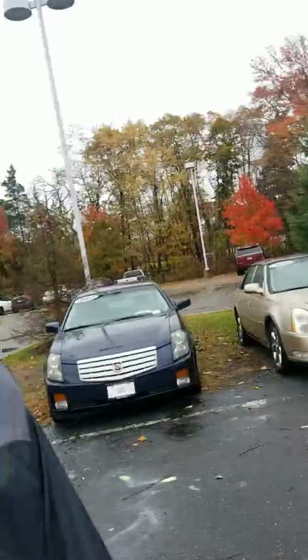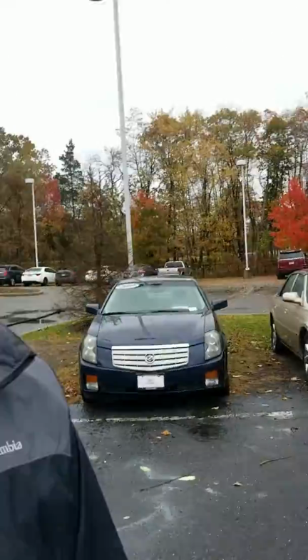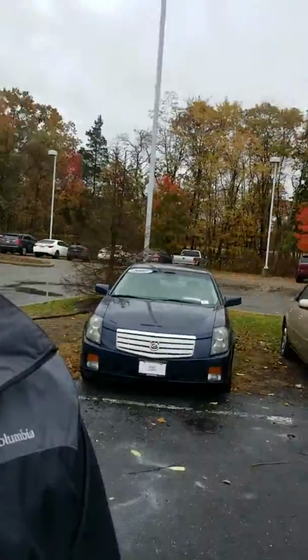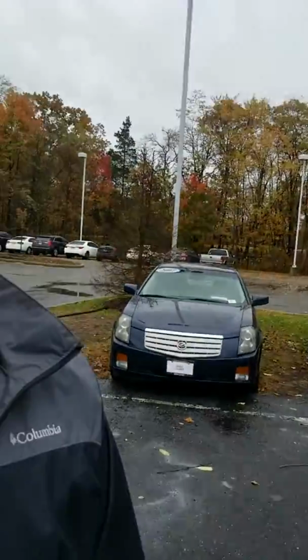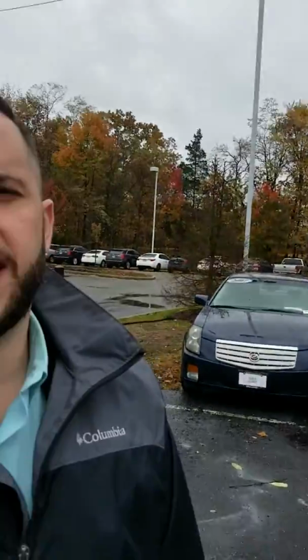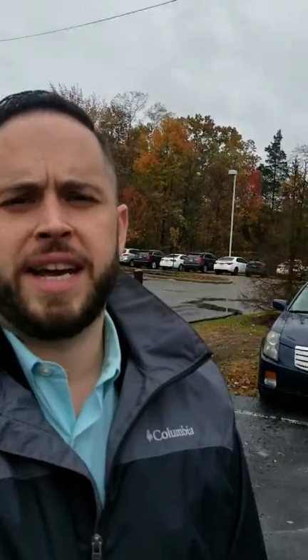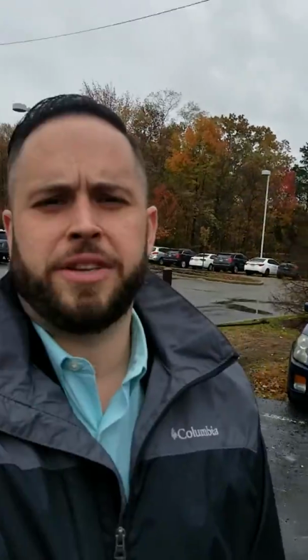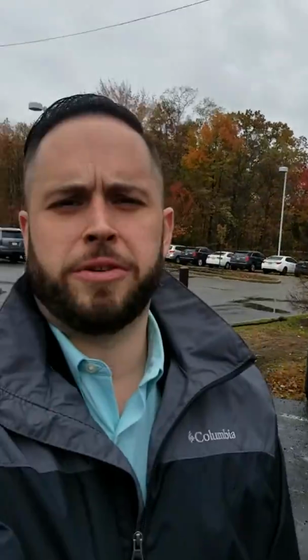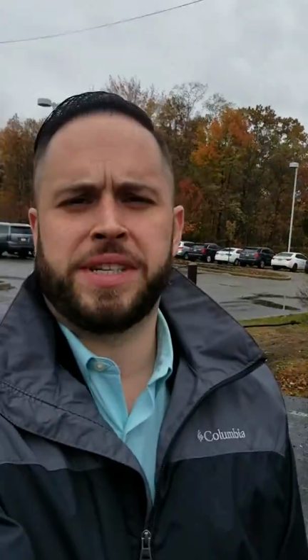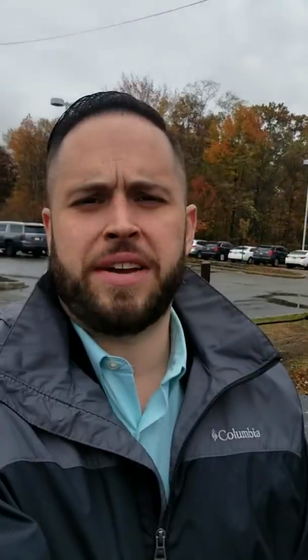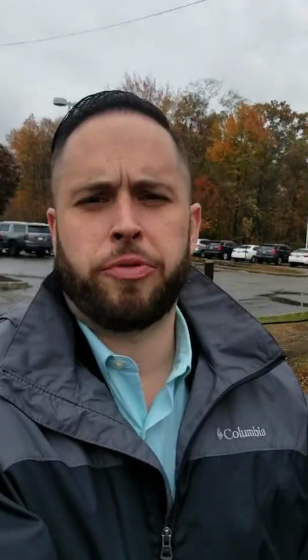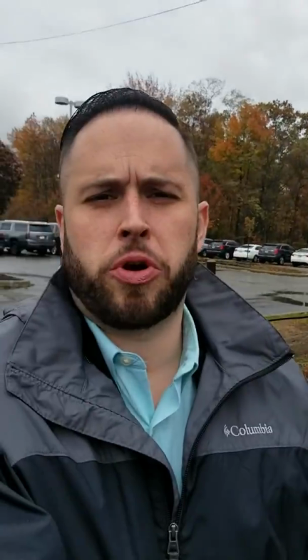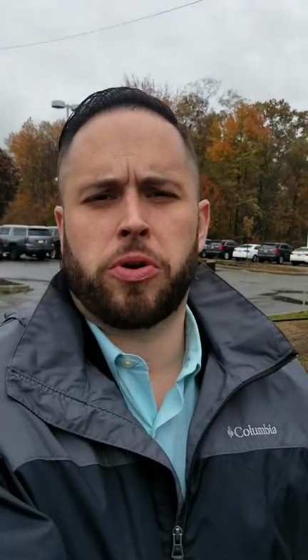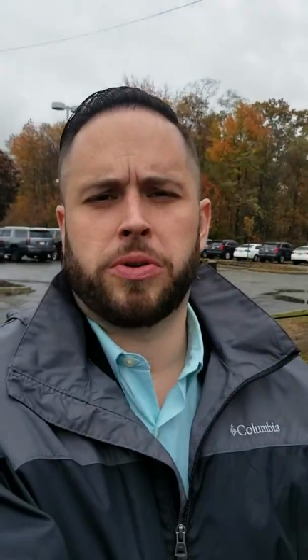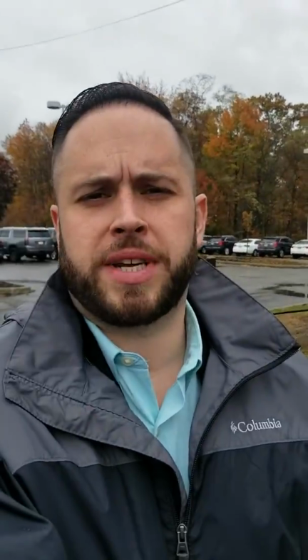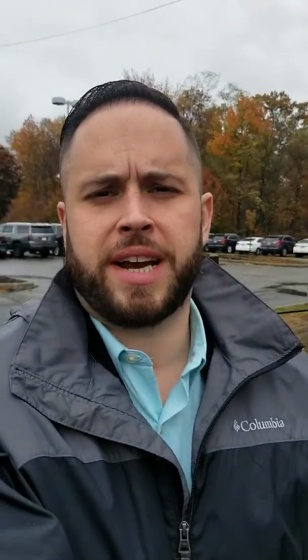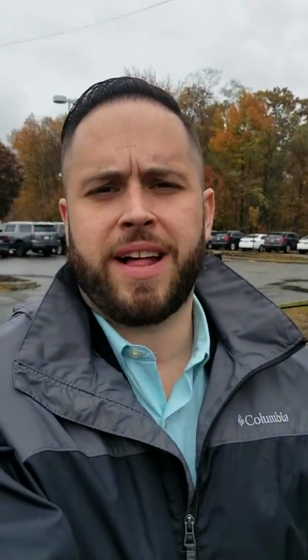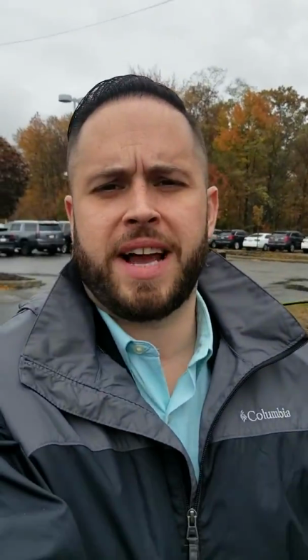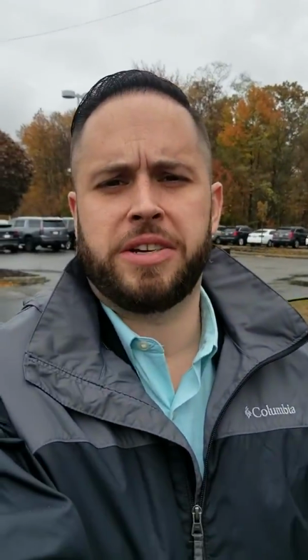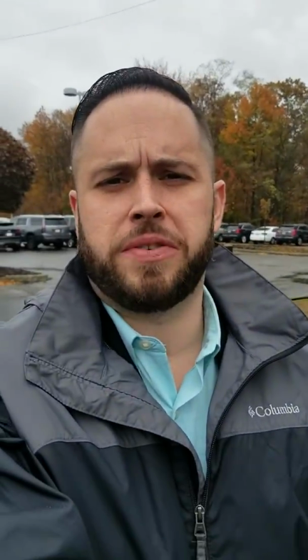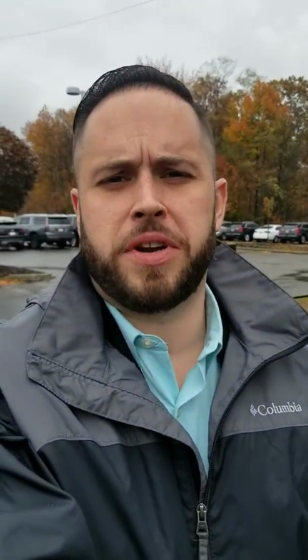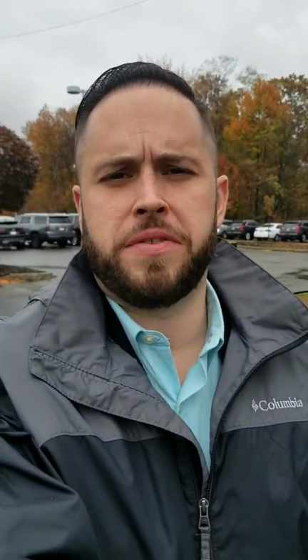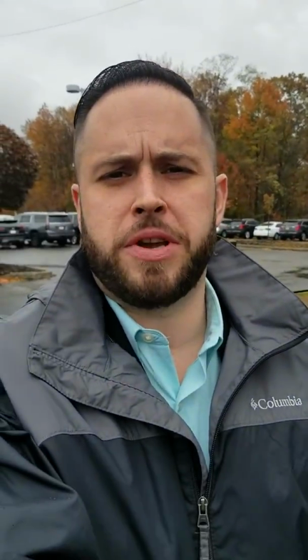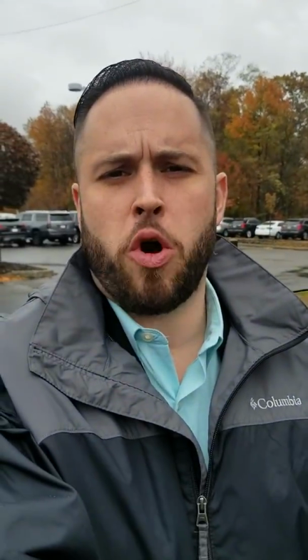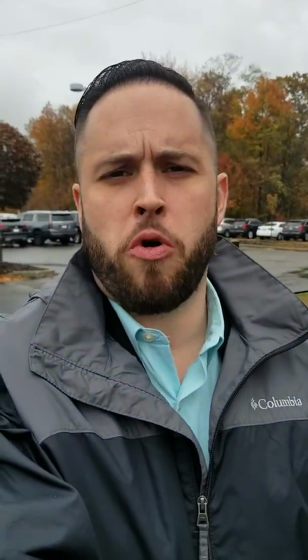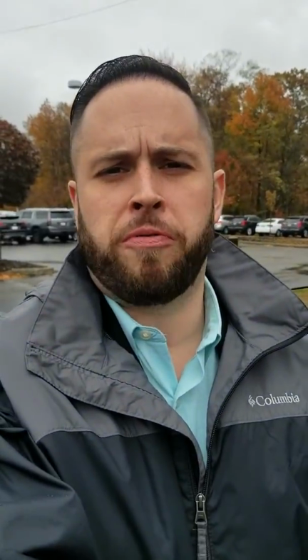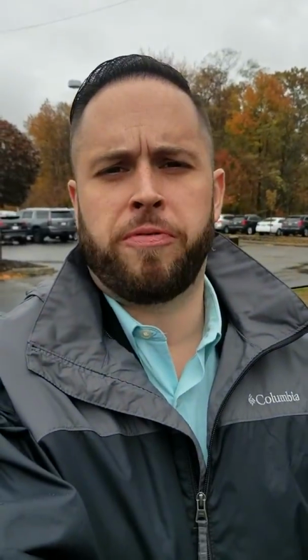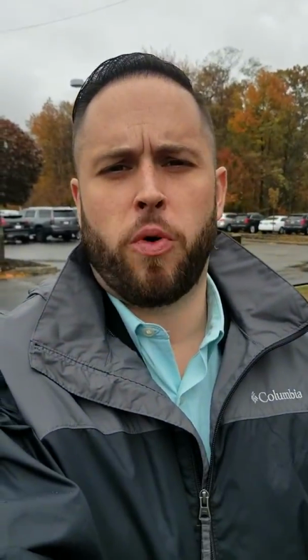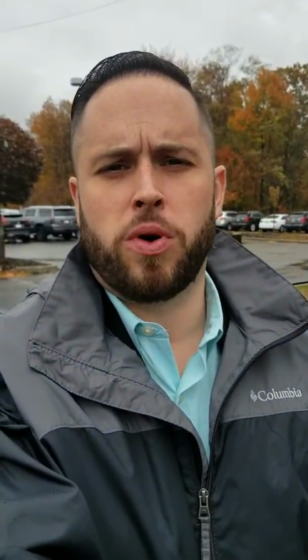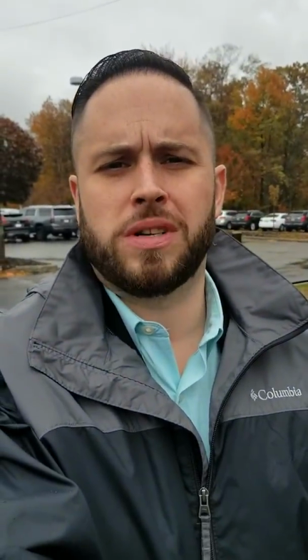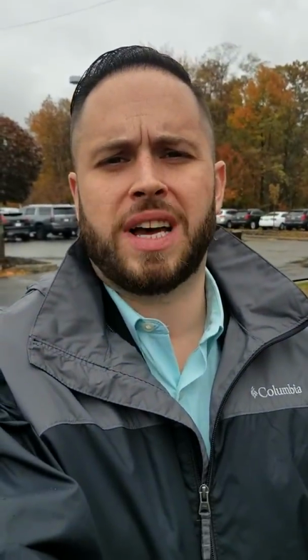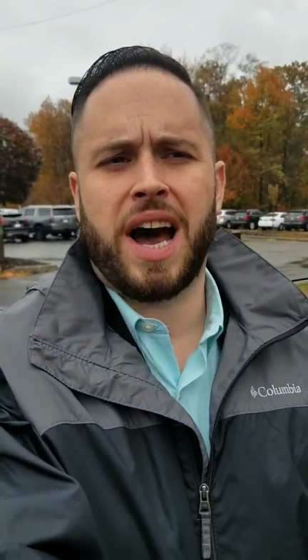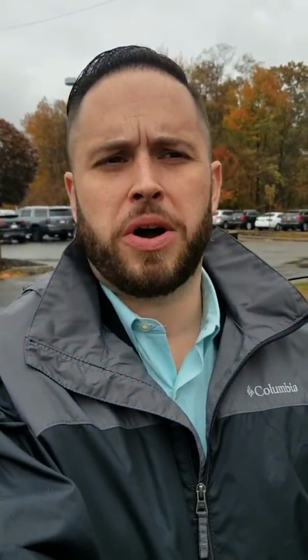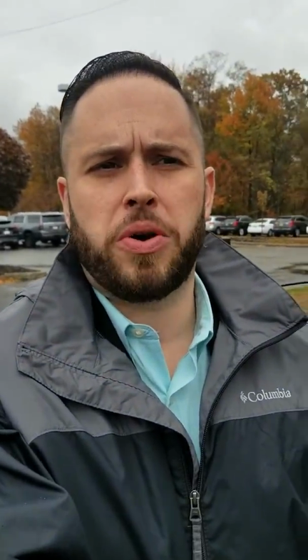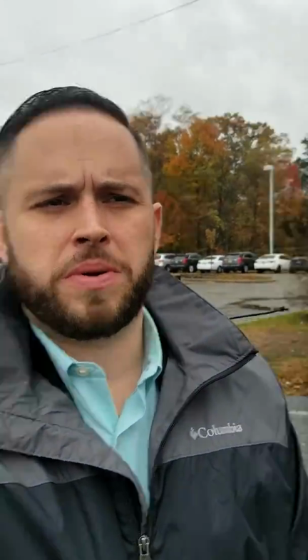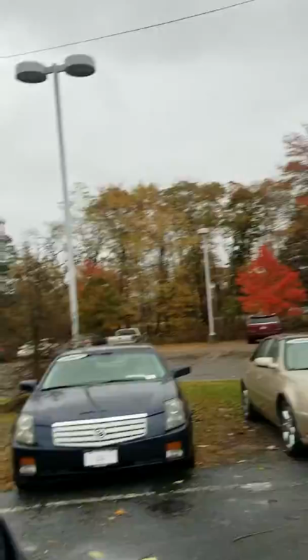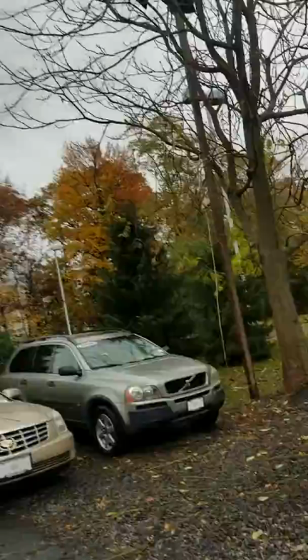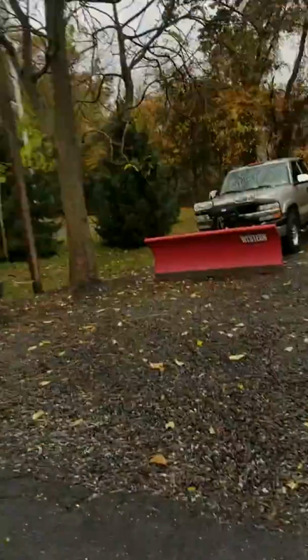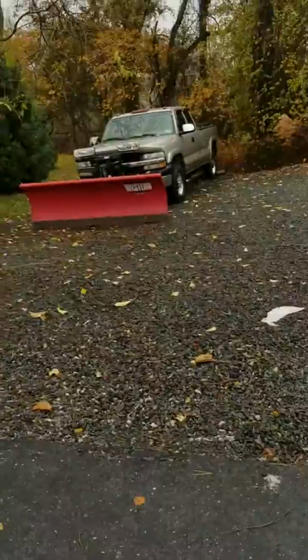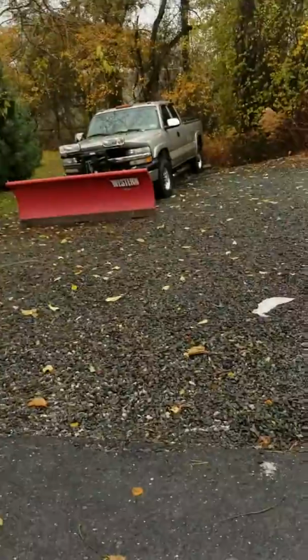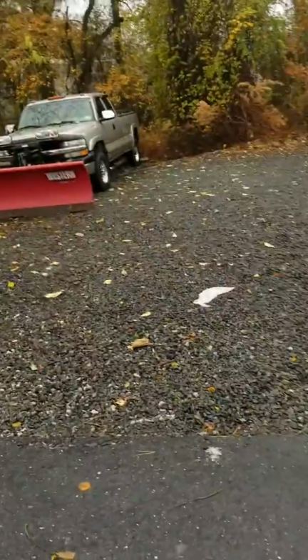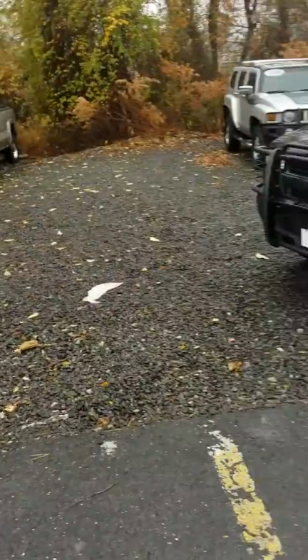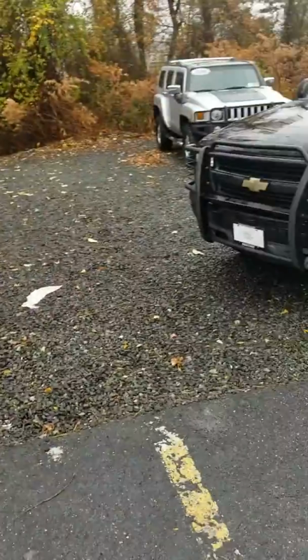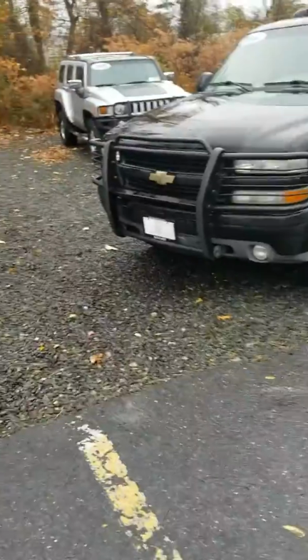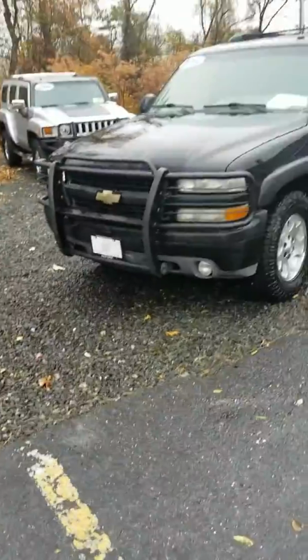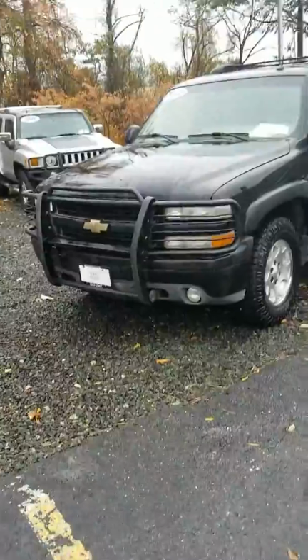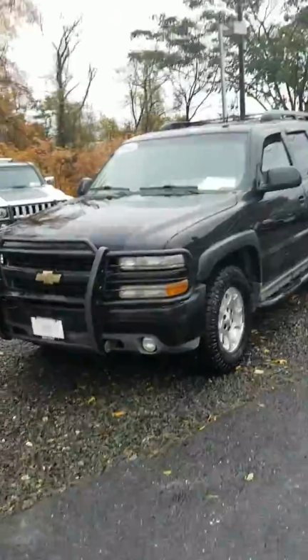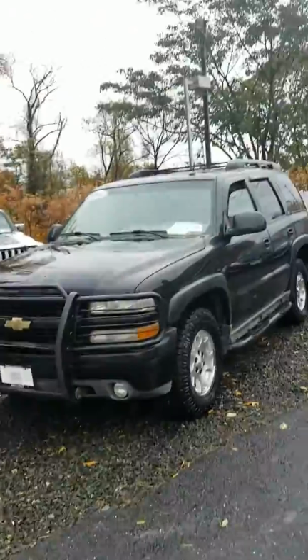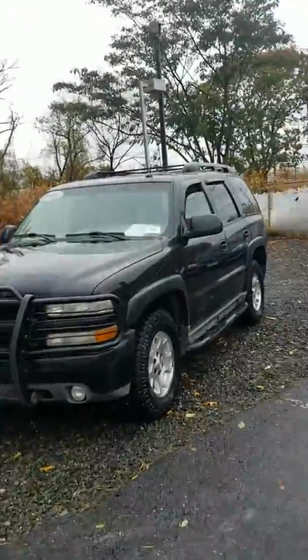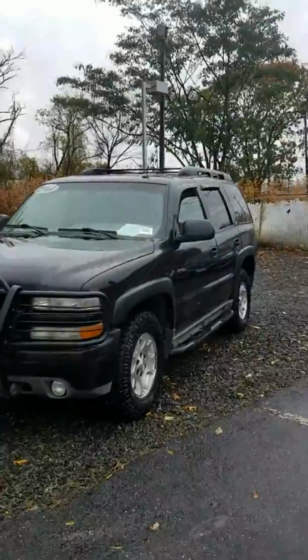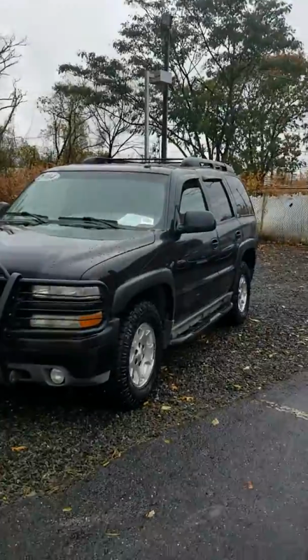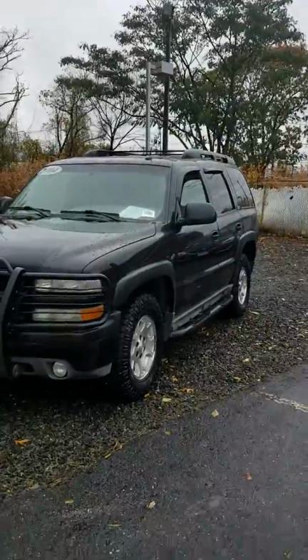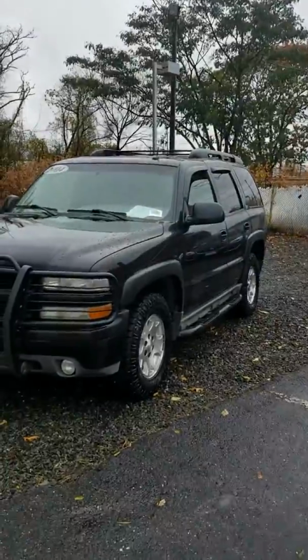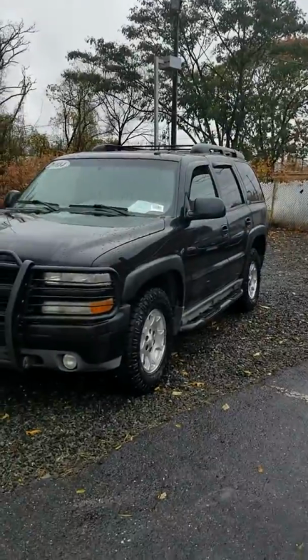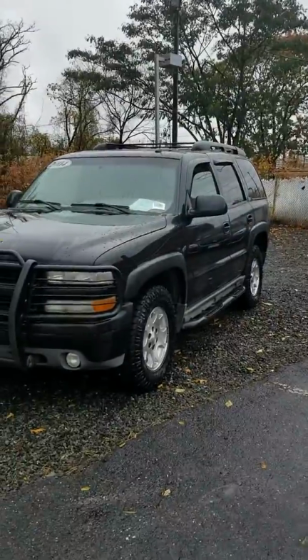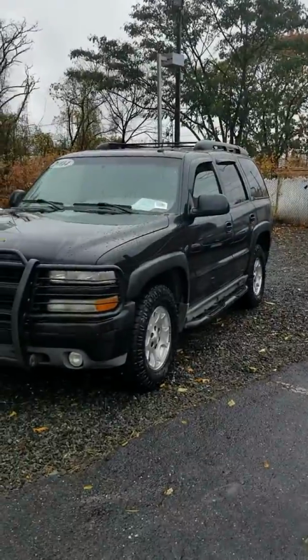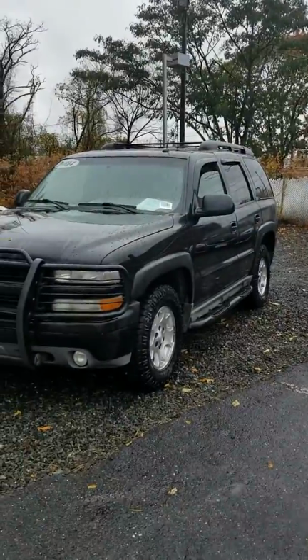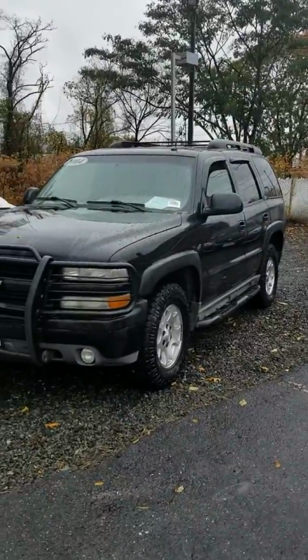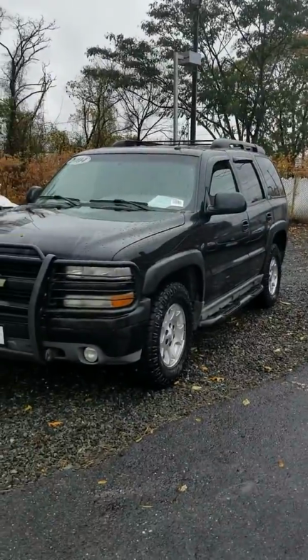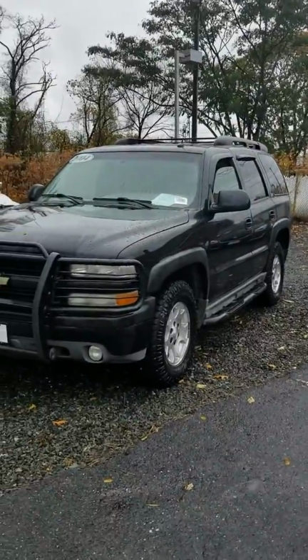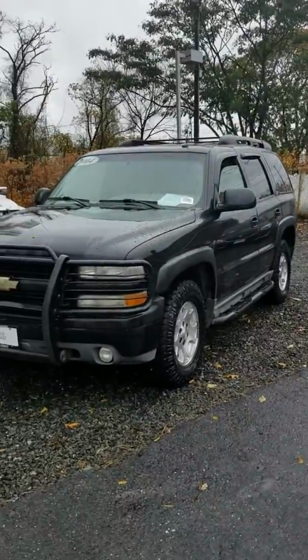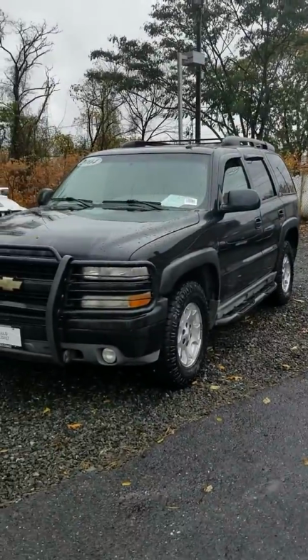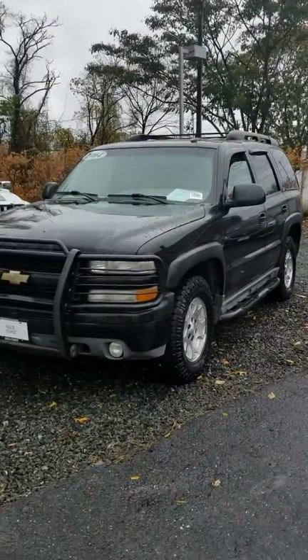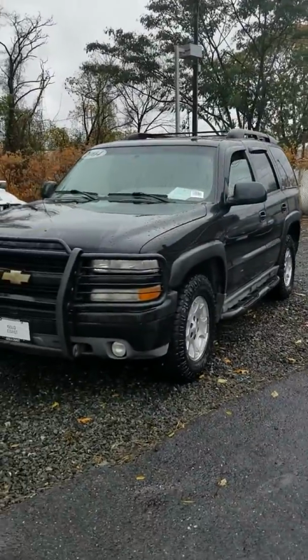Hey, how you doing? Dave with Gold Coast Cadillac. Here's a video of the 04 Tahoe. I'll show you the outside, then I'll show you the inside.